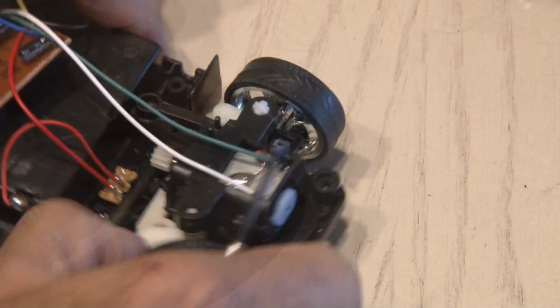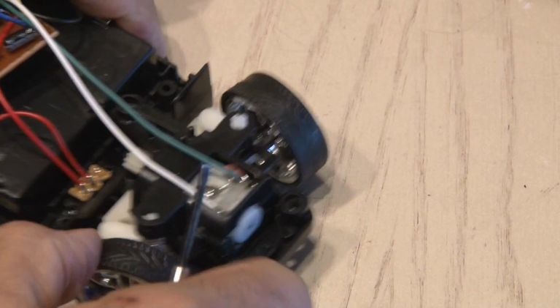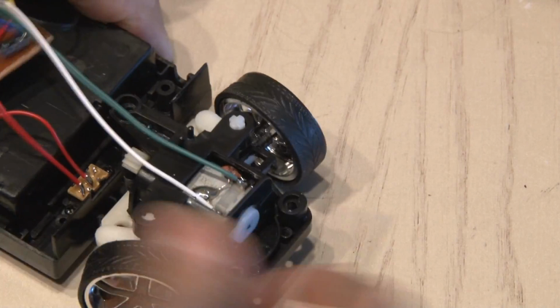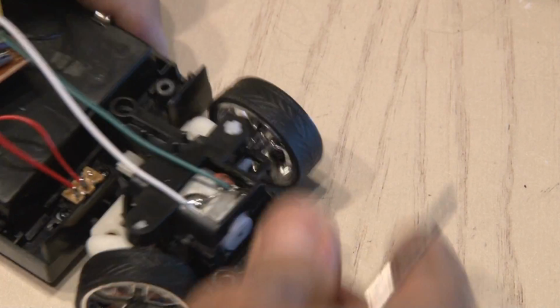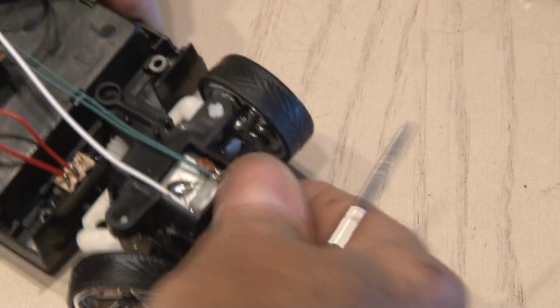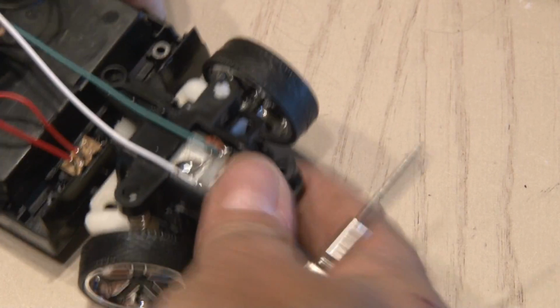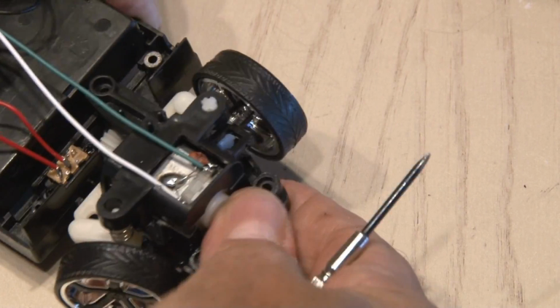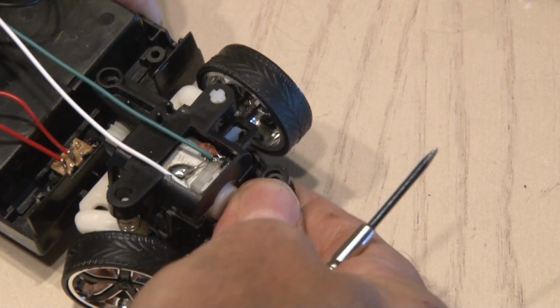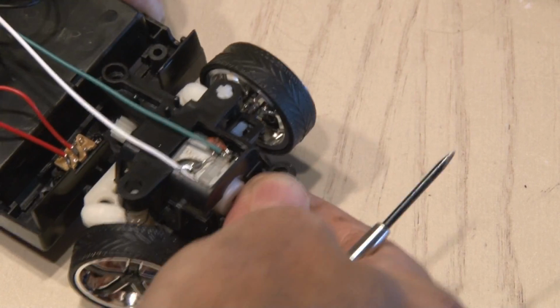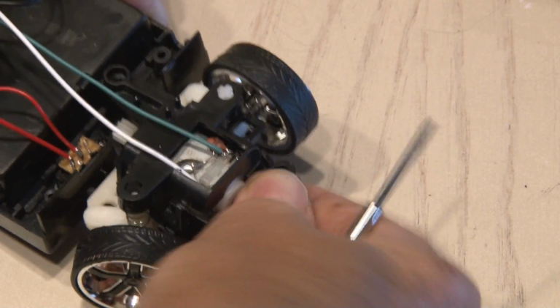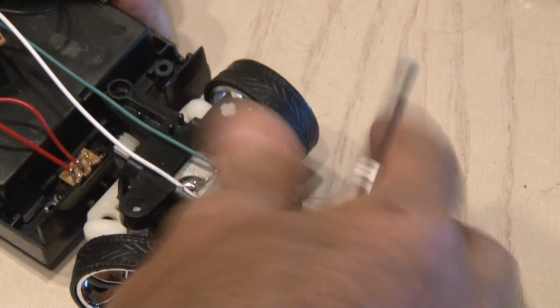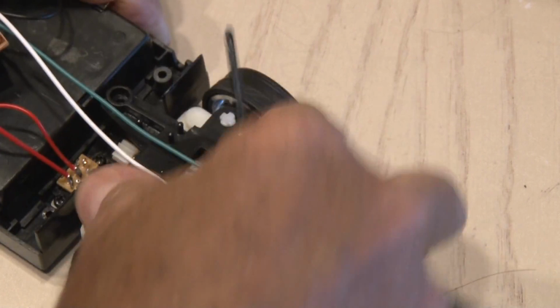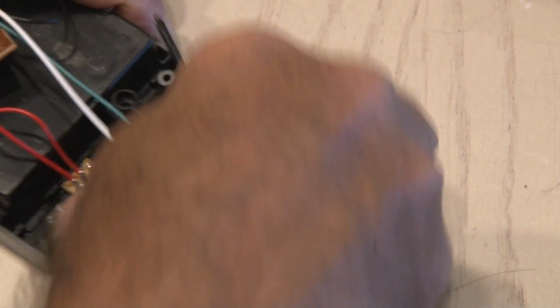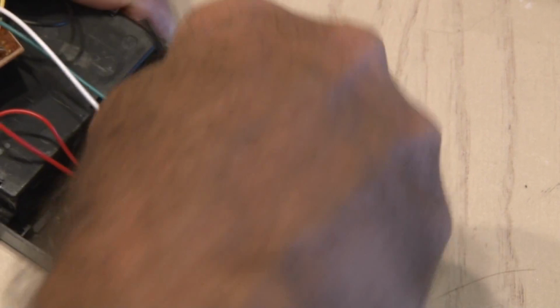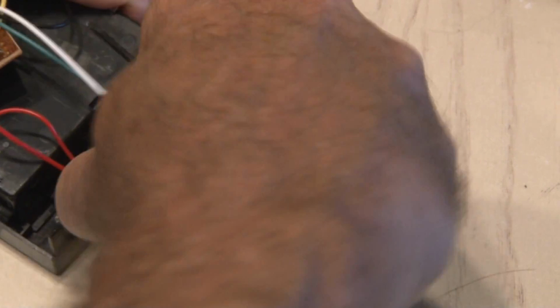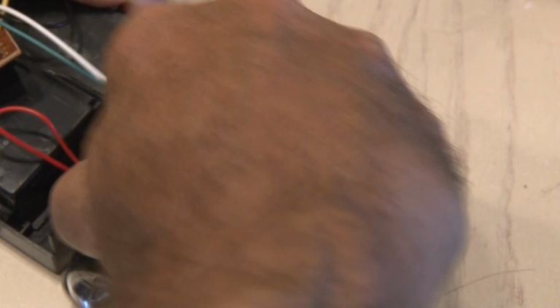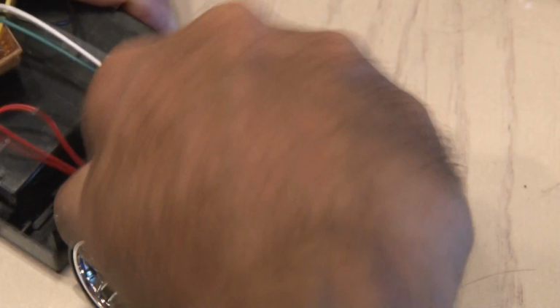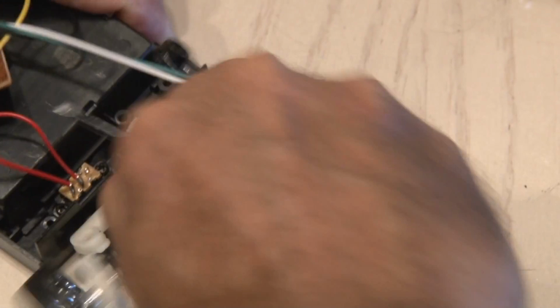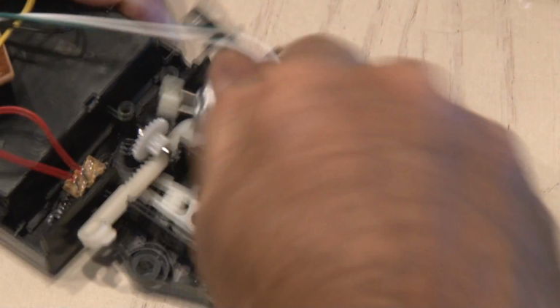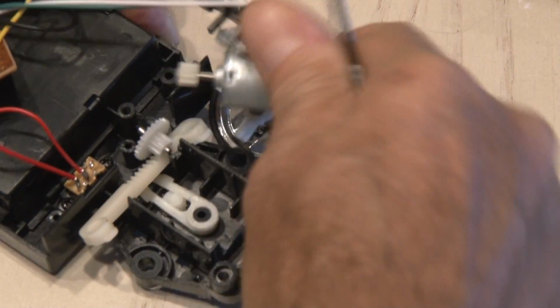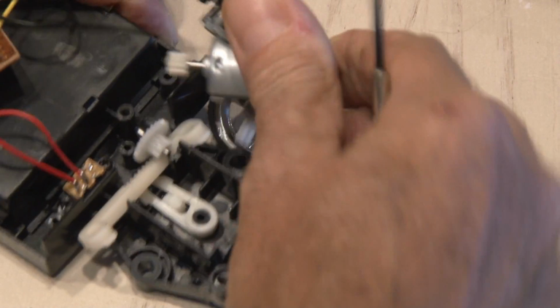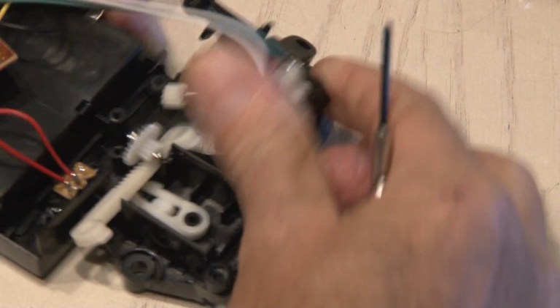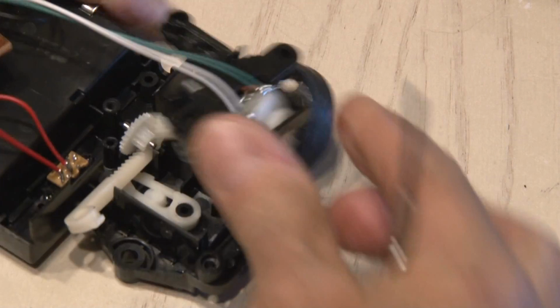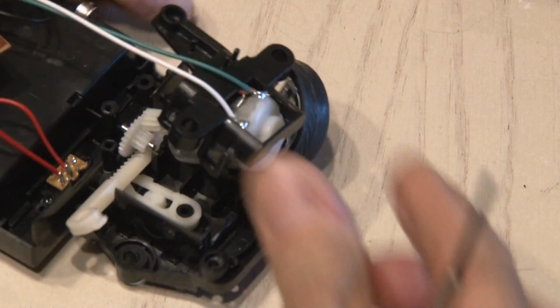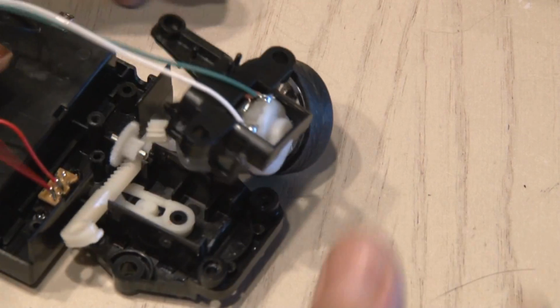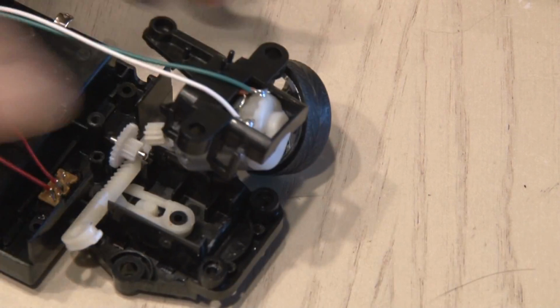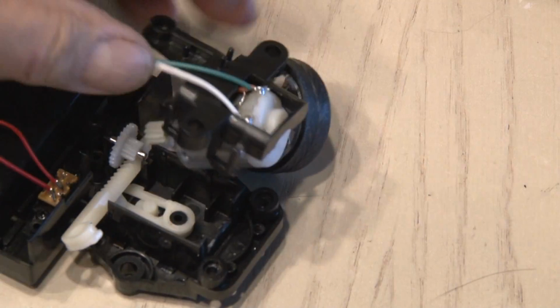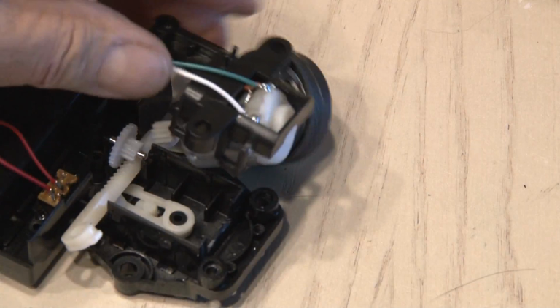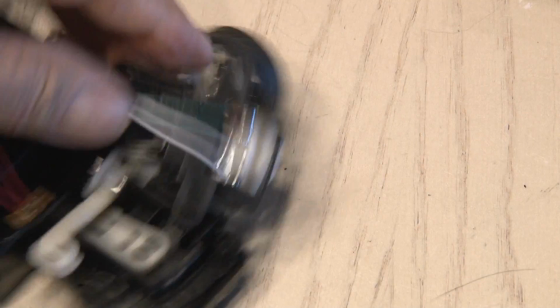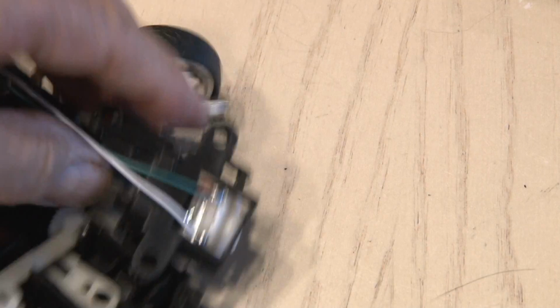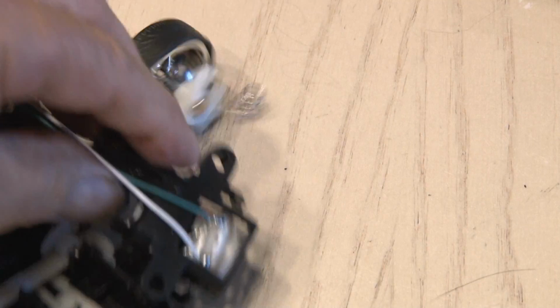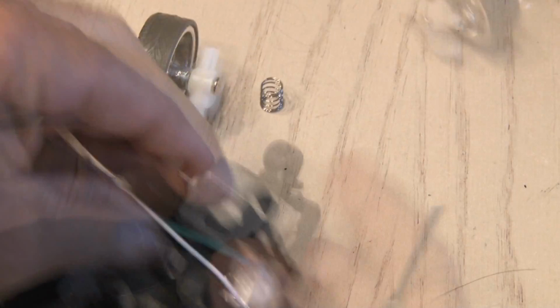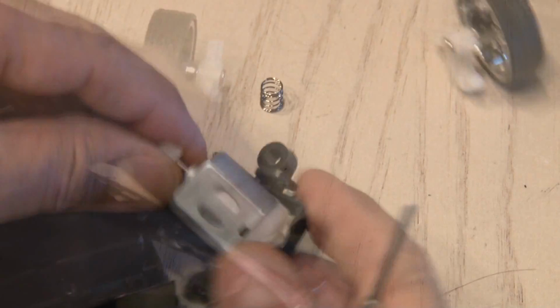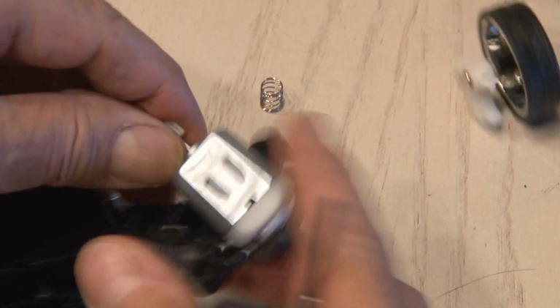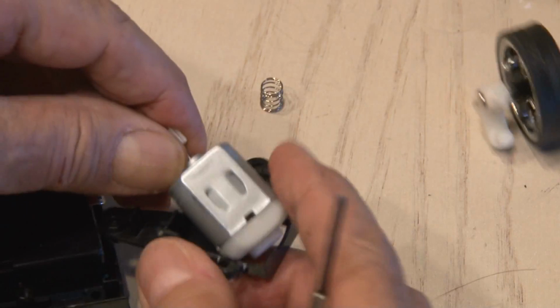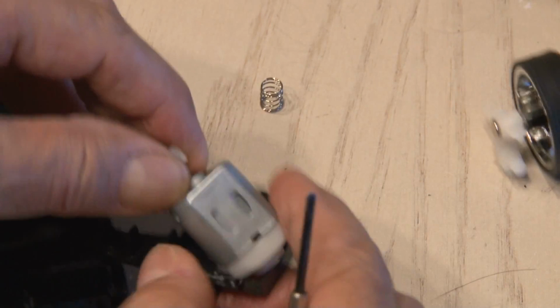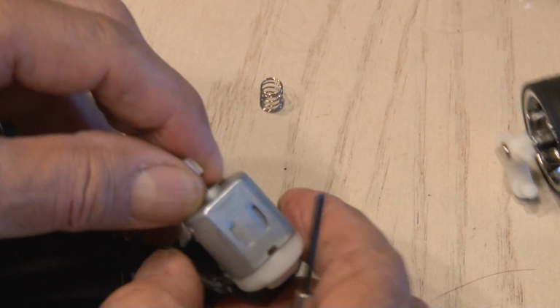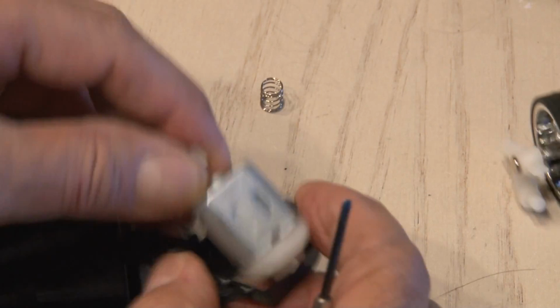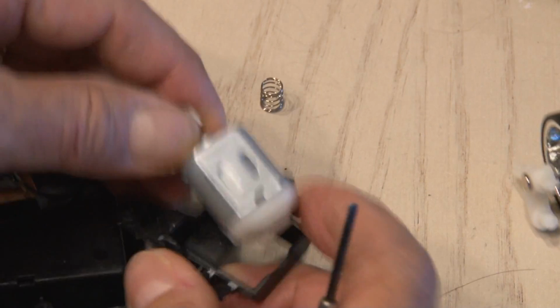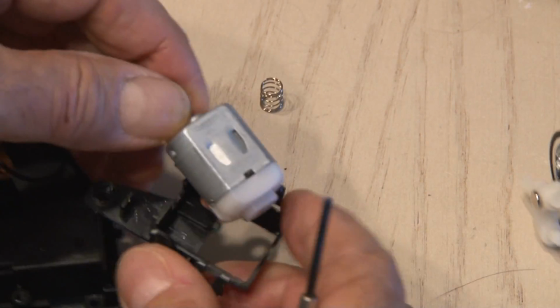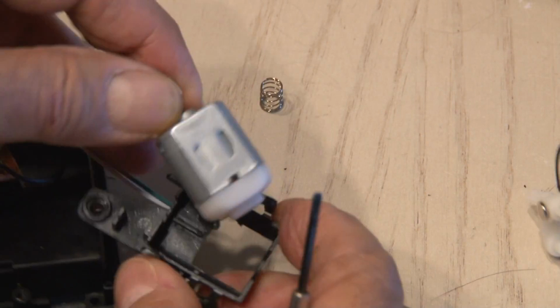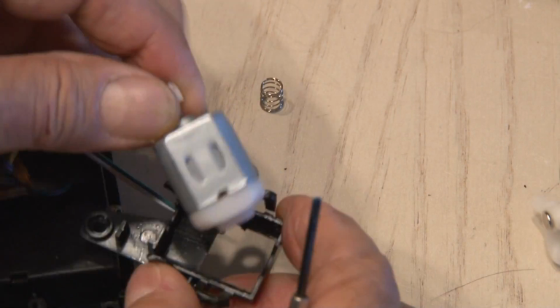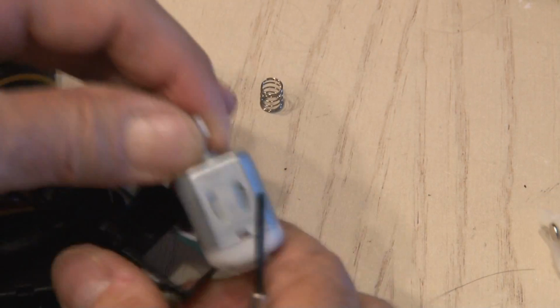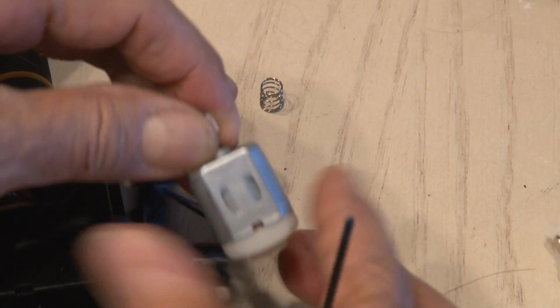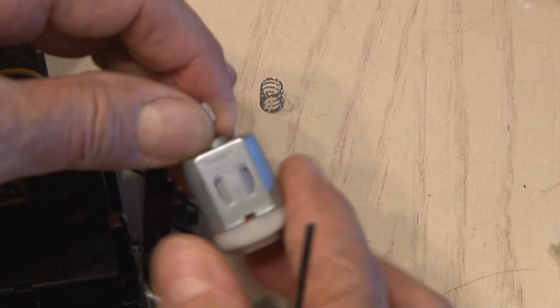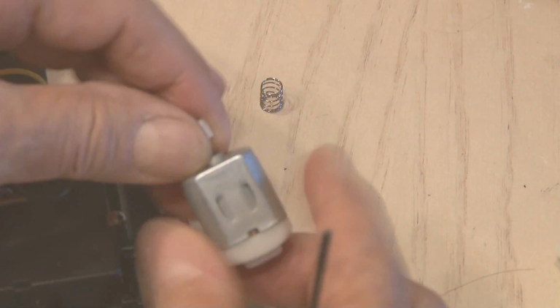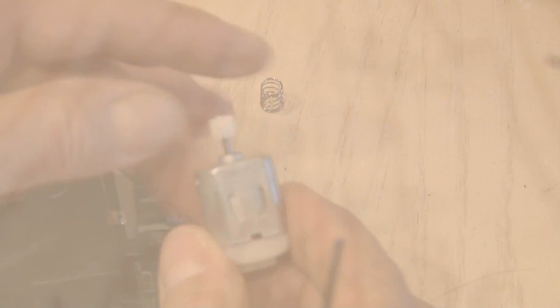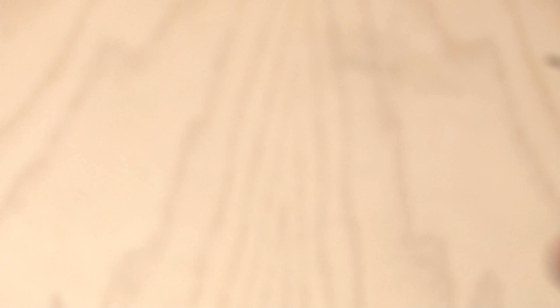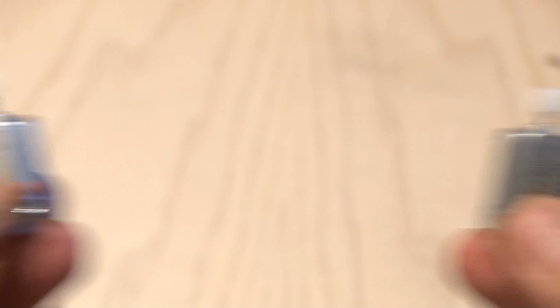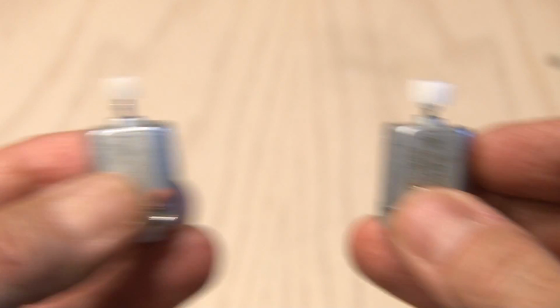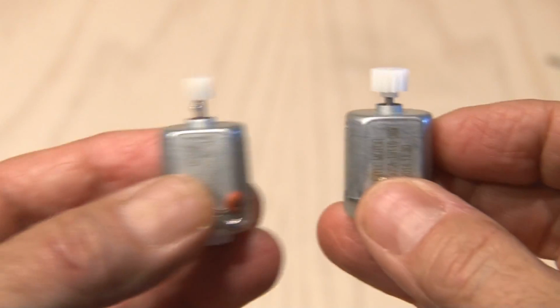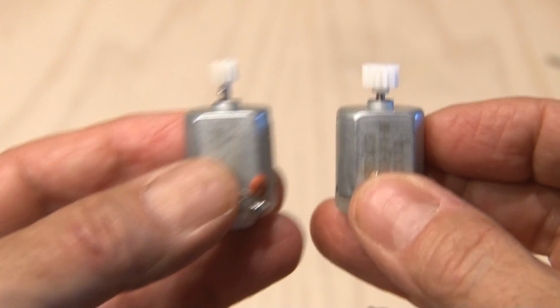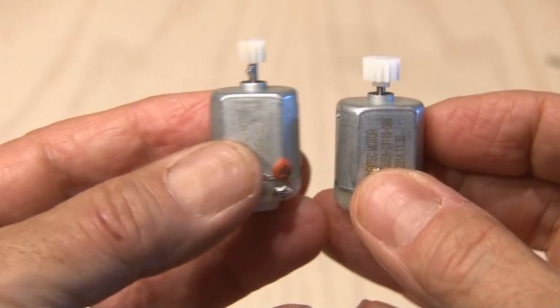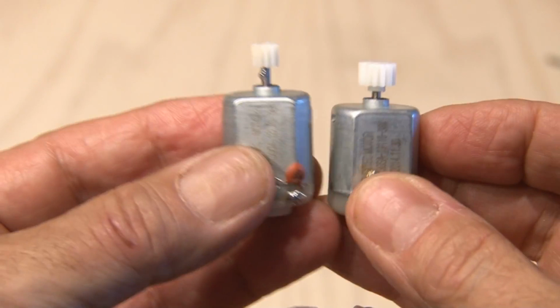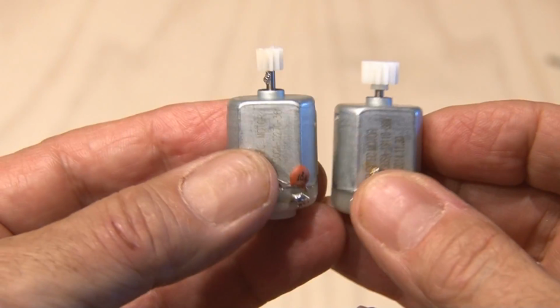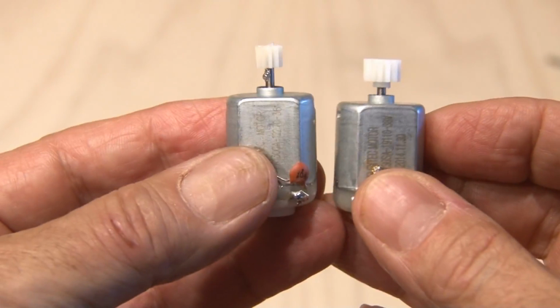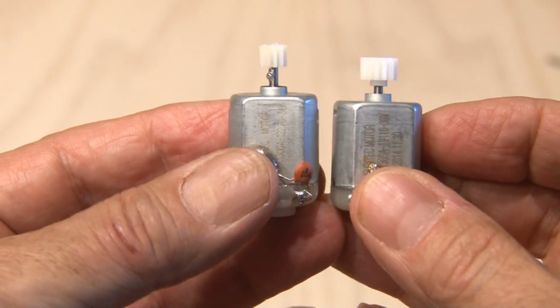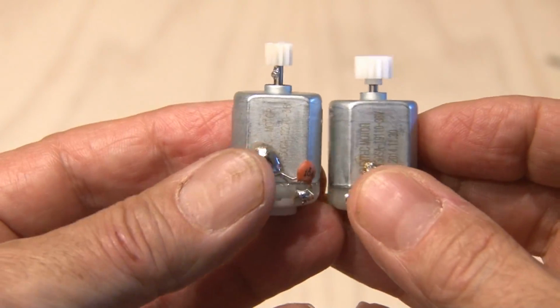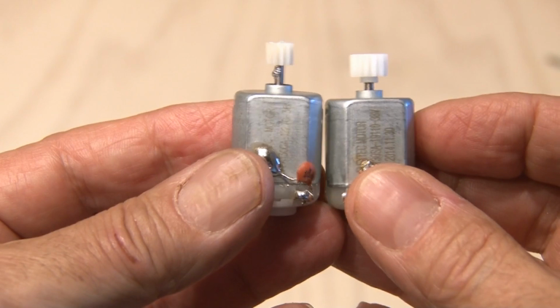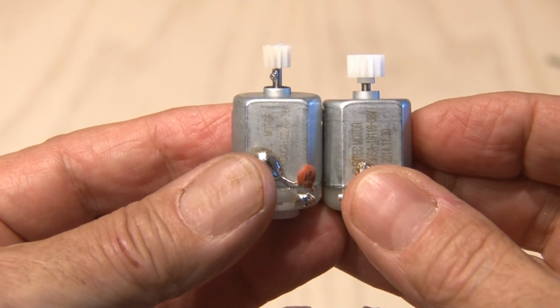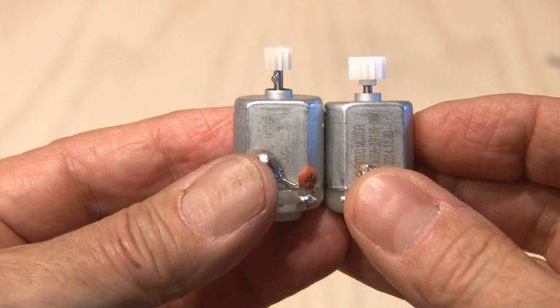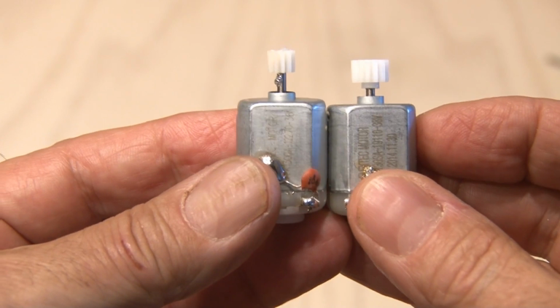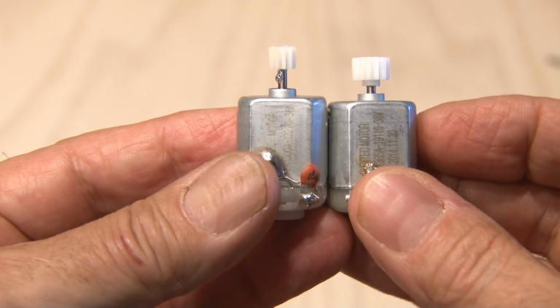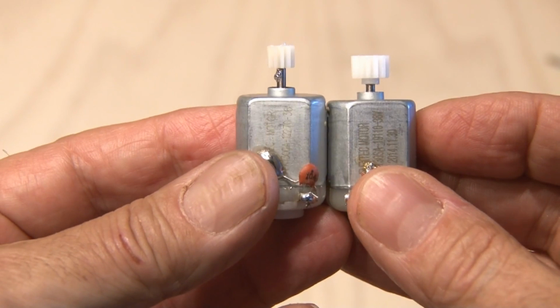Now to motor number two, which controls the steering. We'll free that one from its housing and unsolder the wires. Now we have both motors for our project.